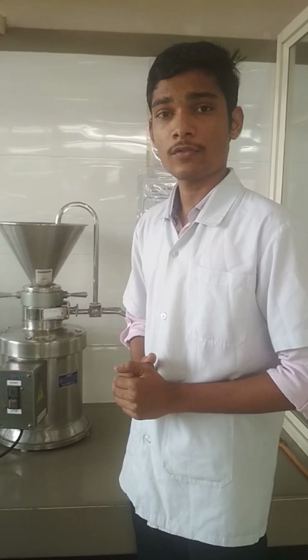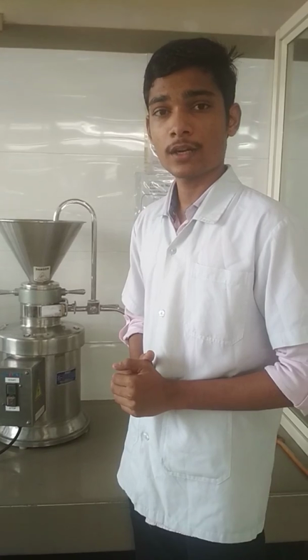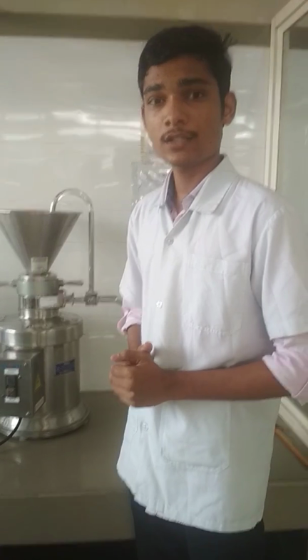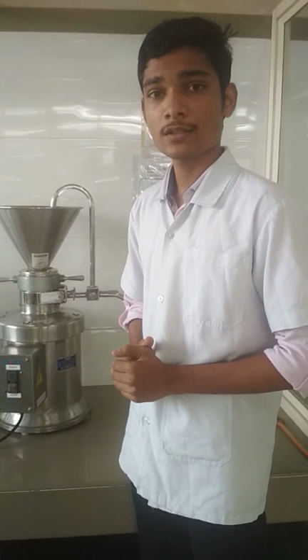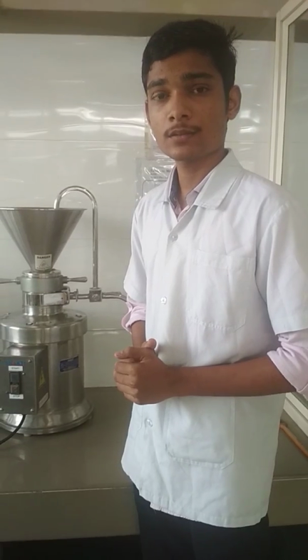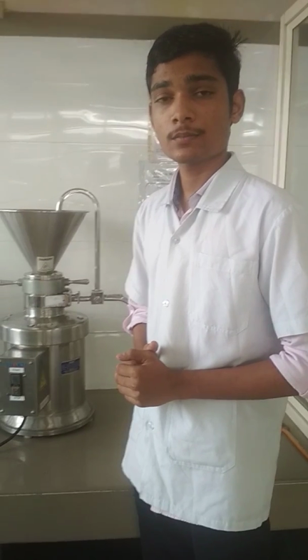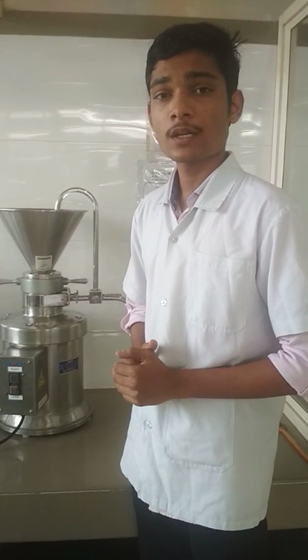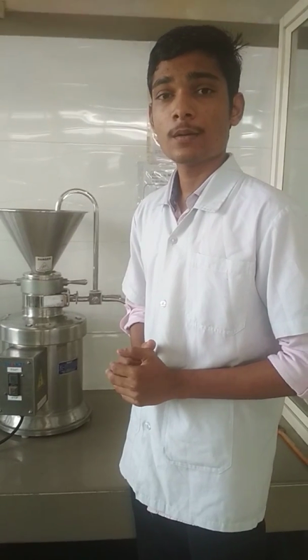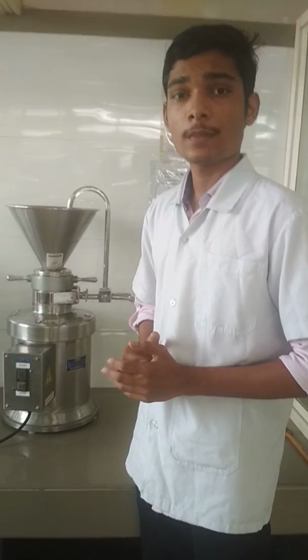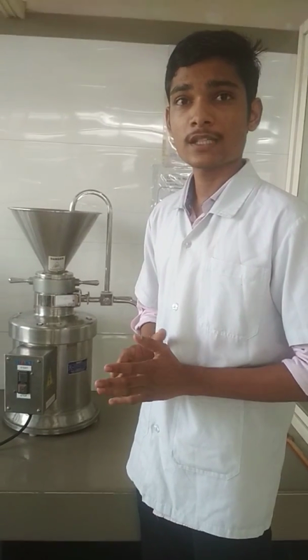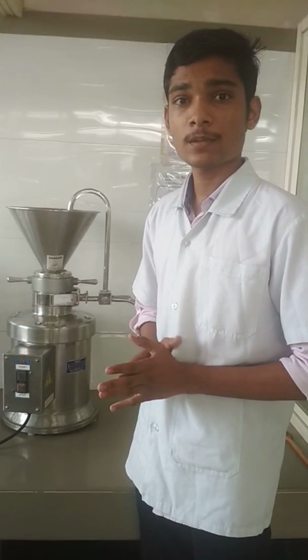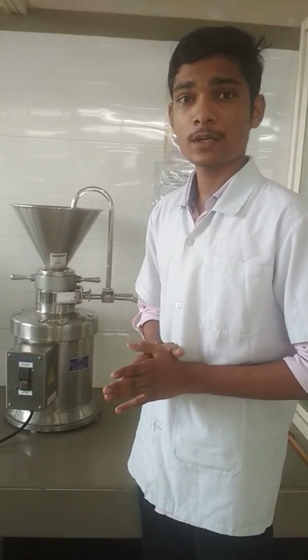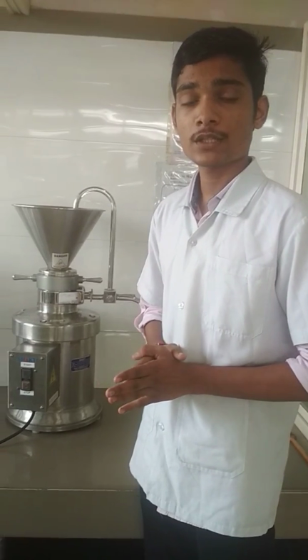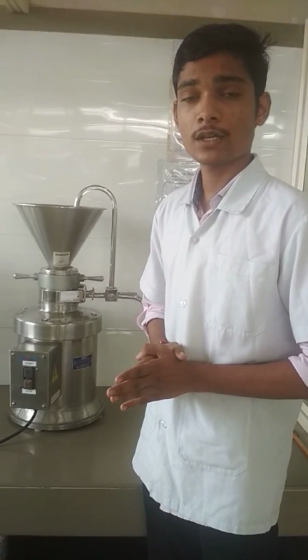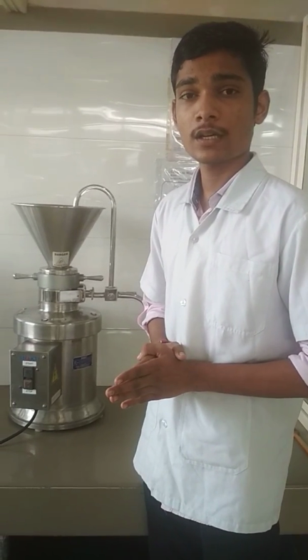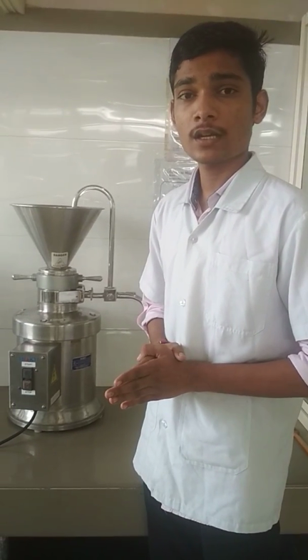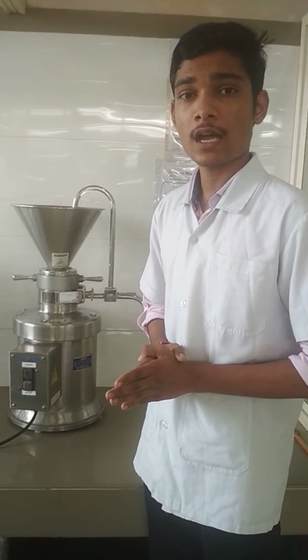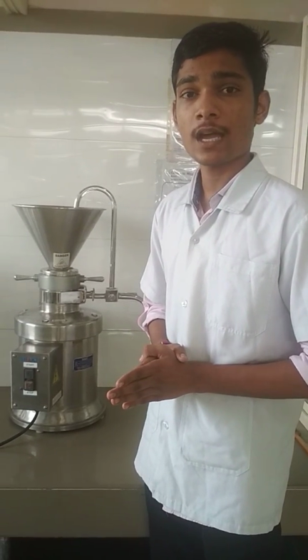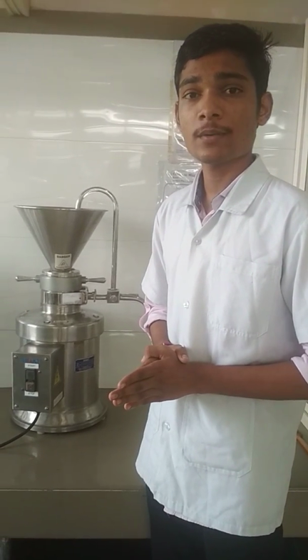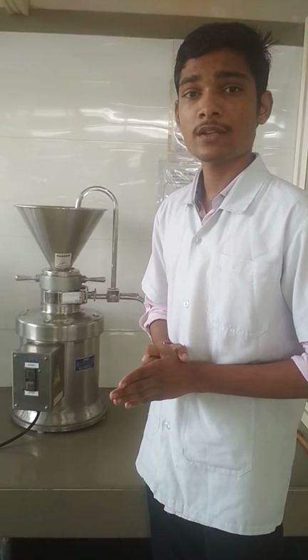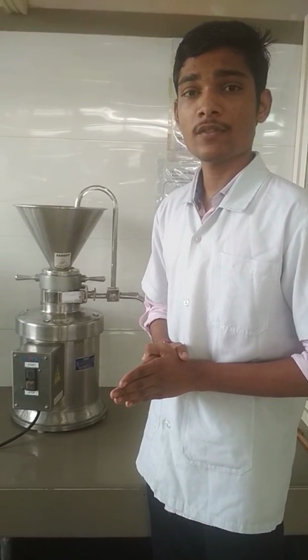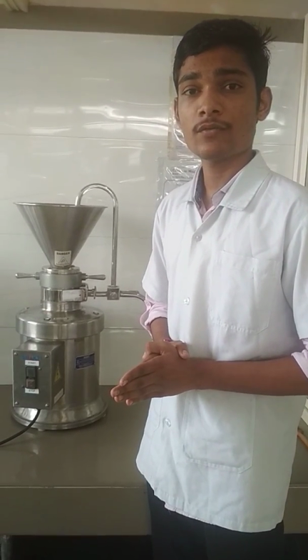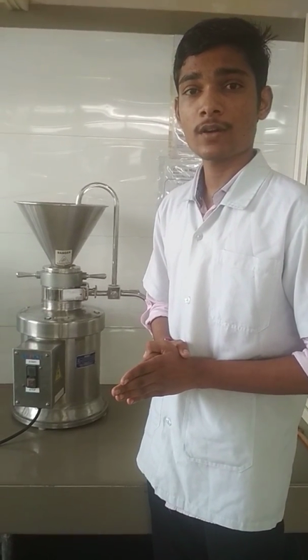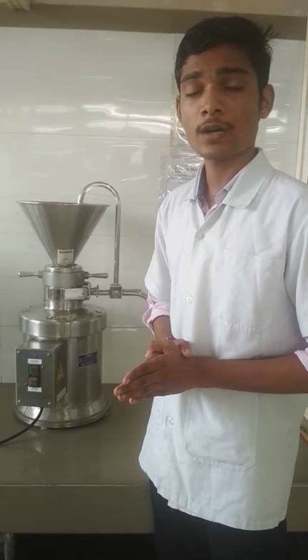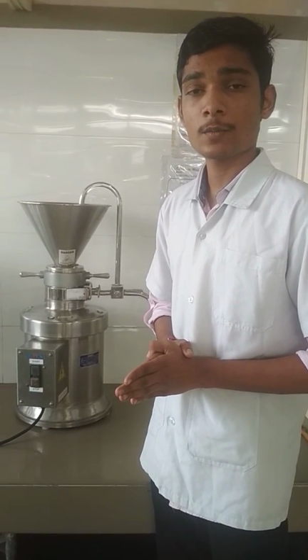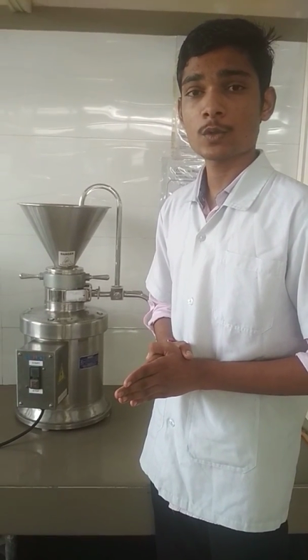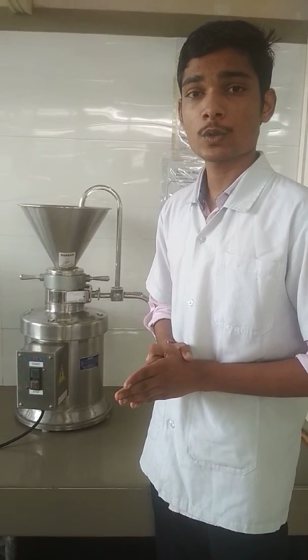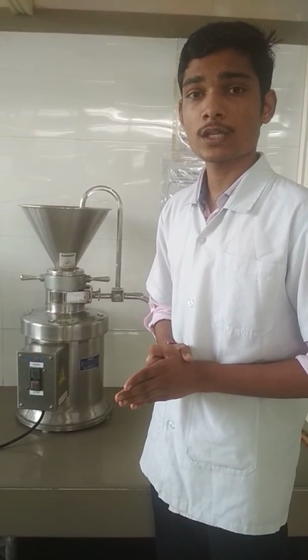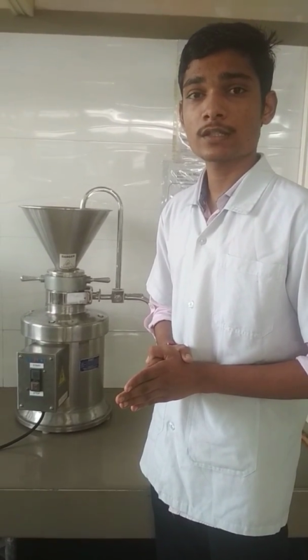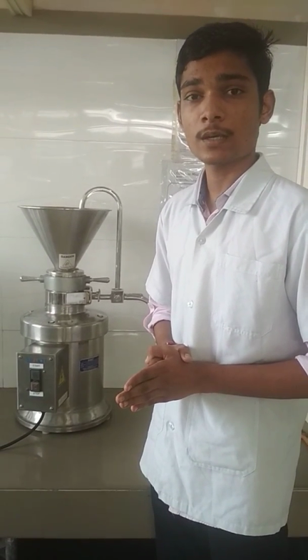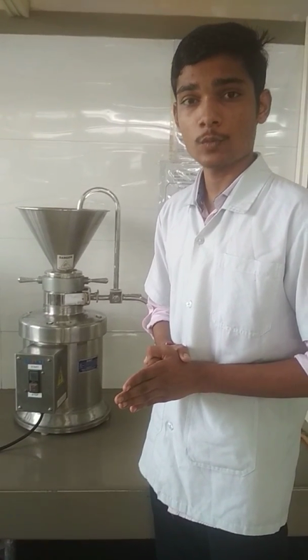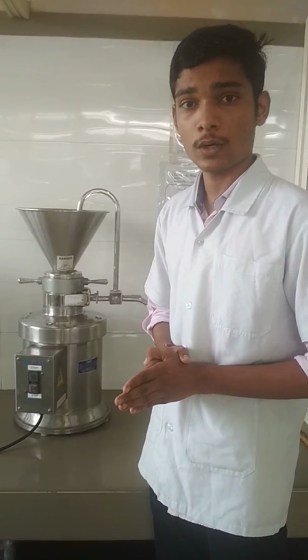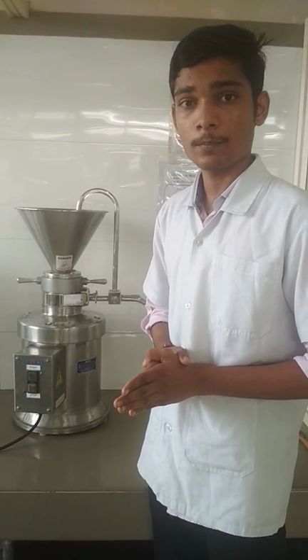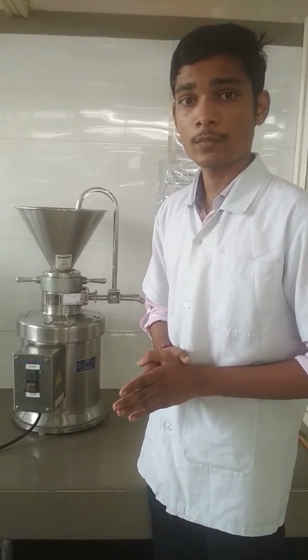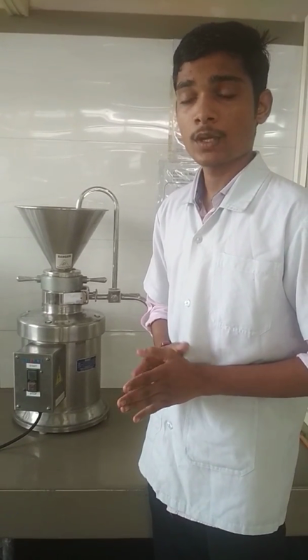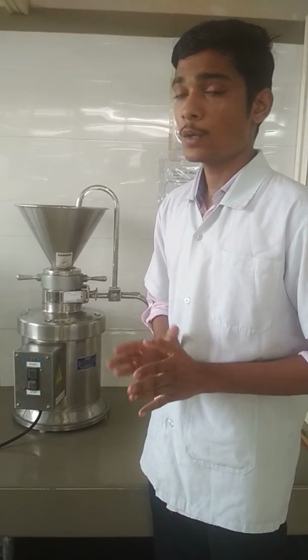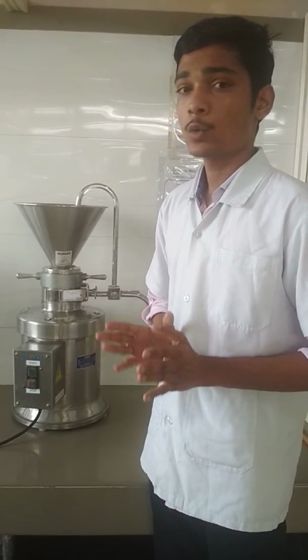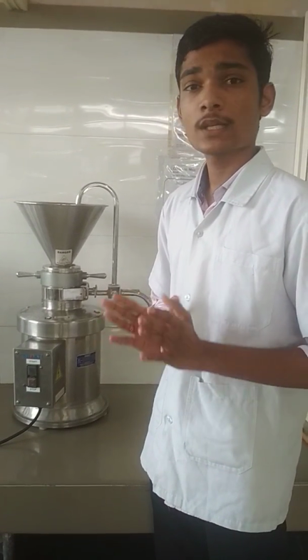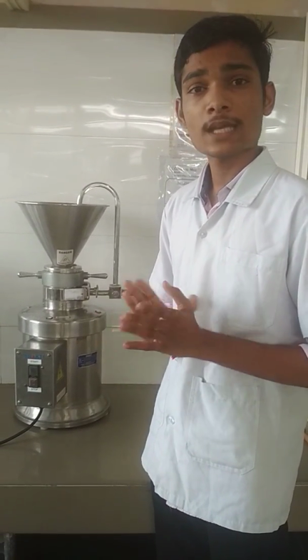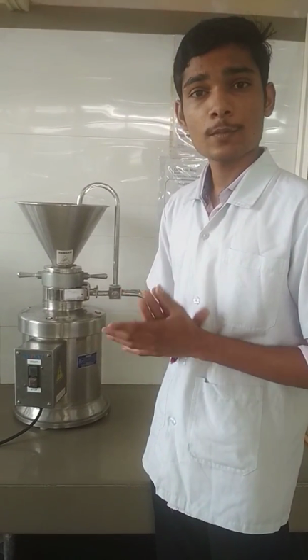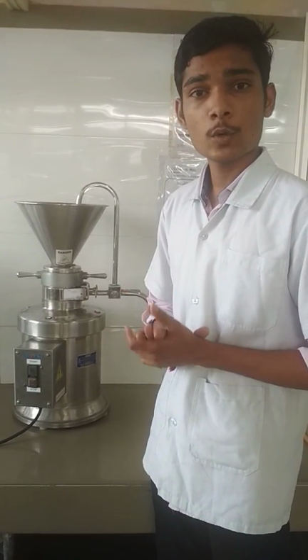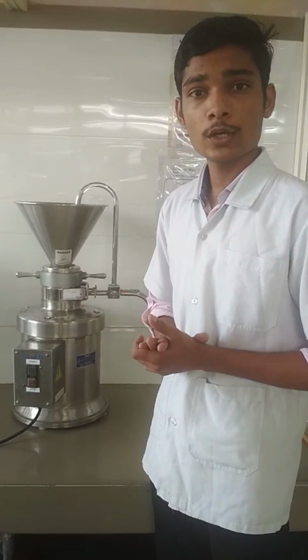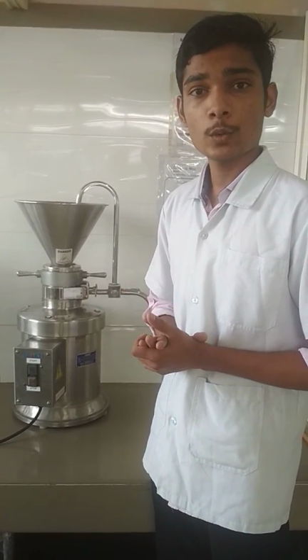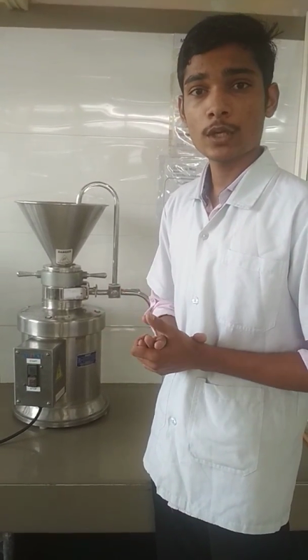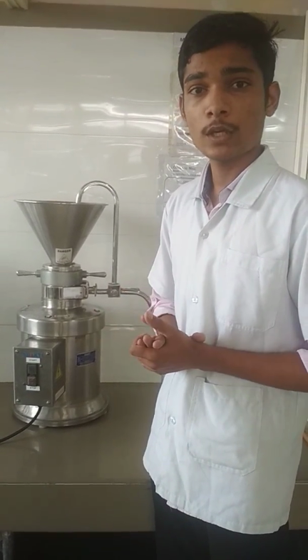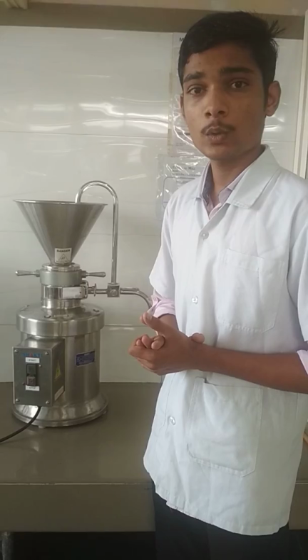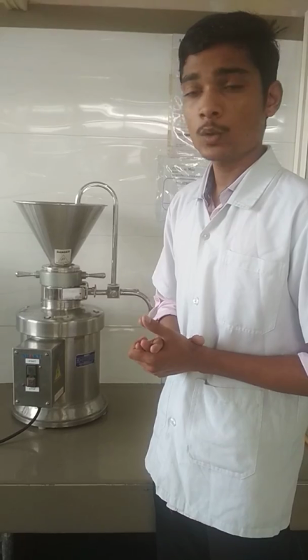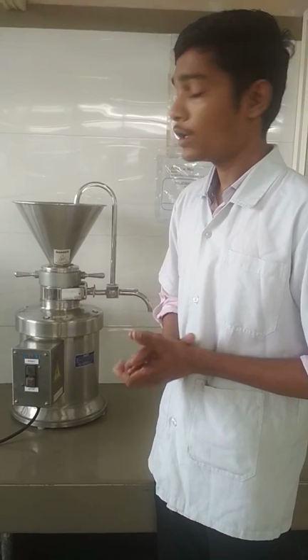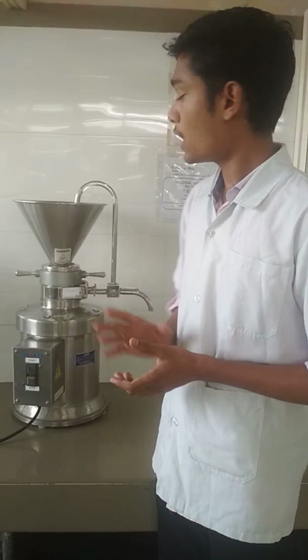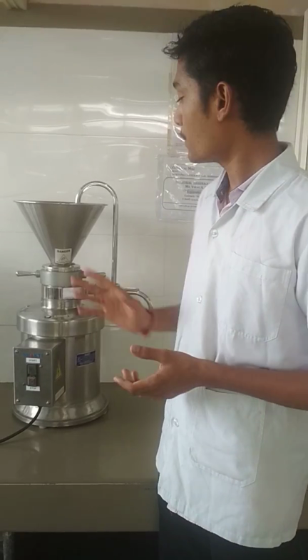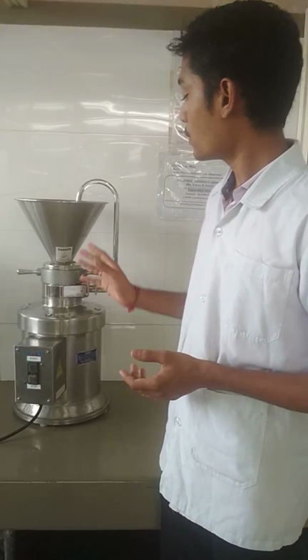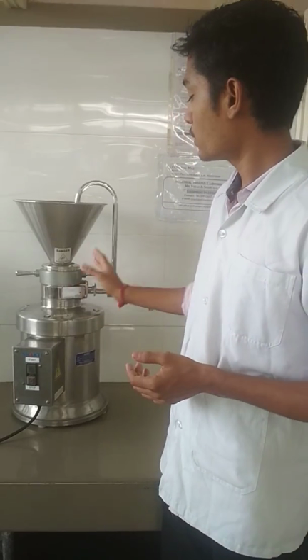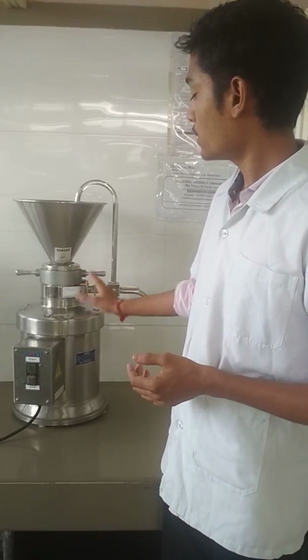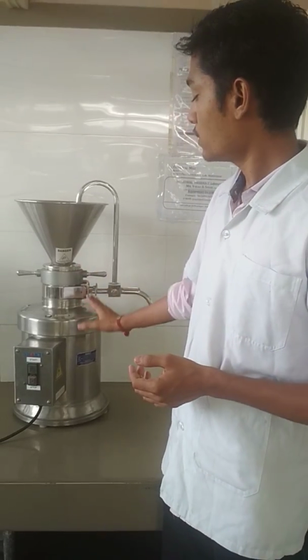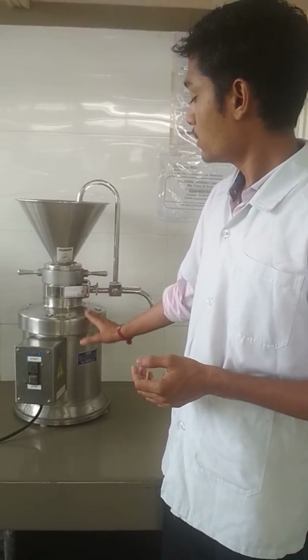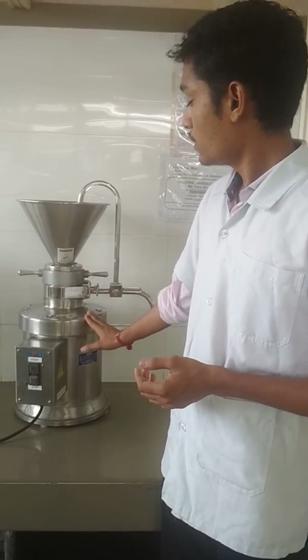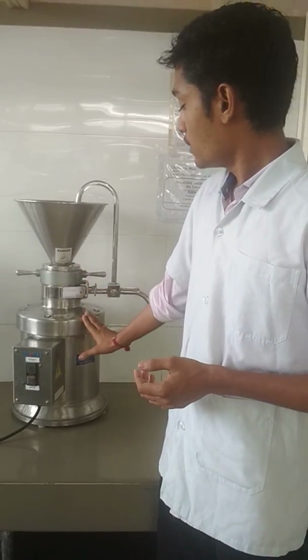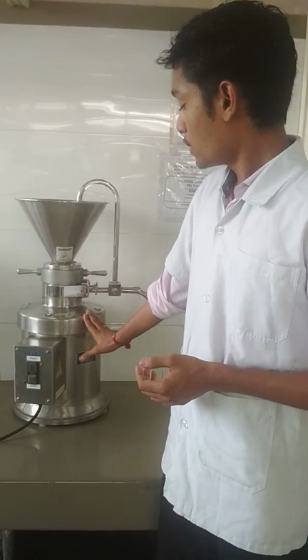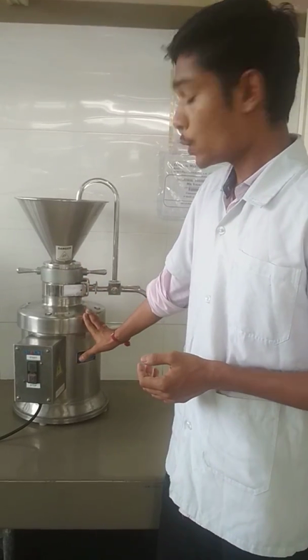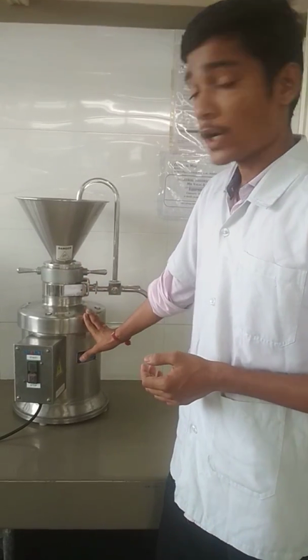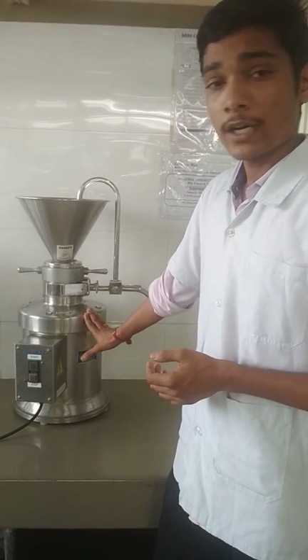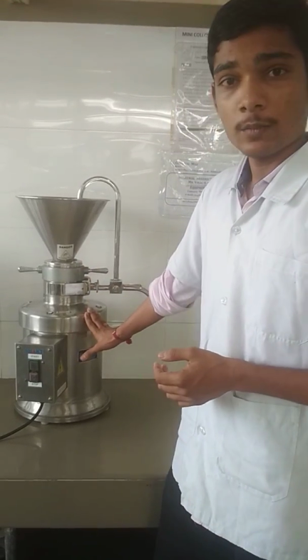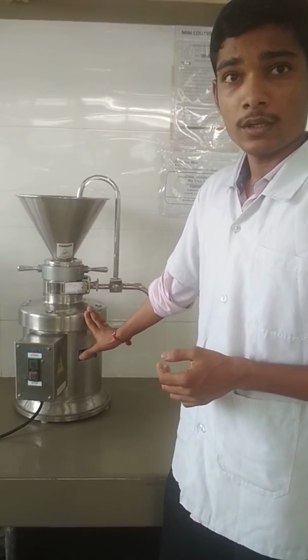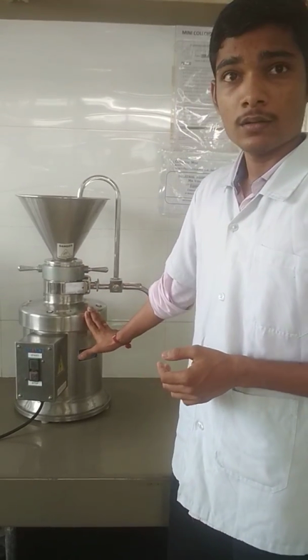My friends, I am in M-Pharm Pharmaceutical Center 1. Today I am going to tell you about the colloidal mill.